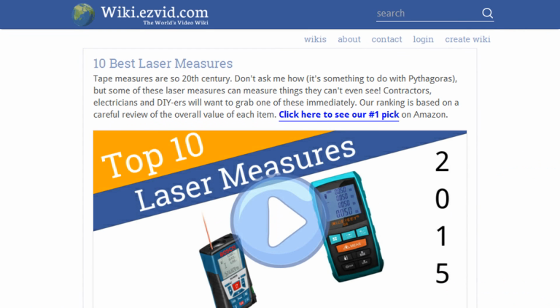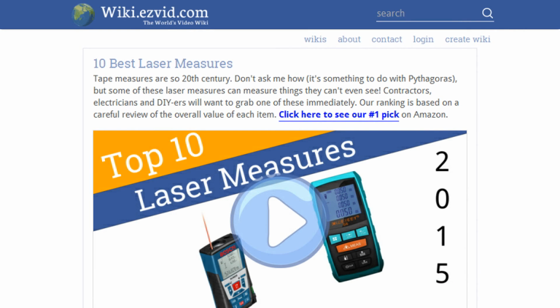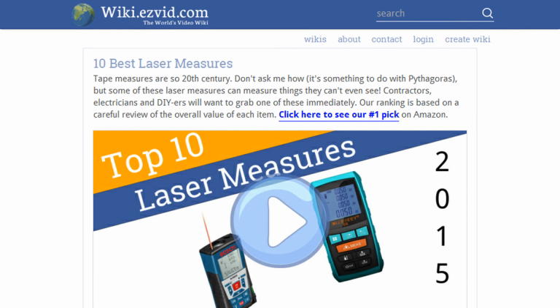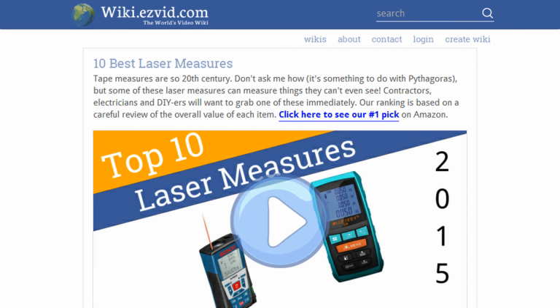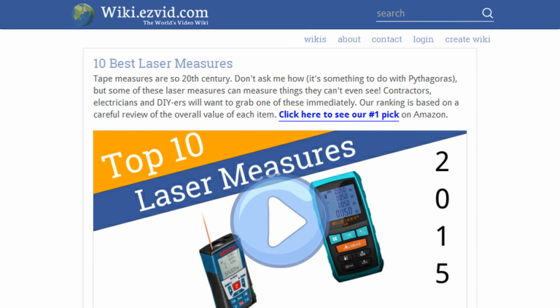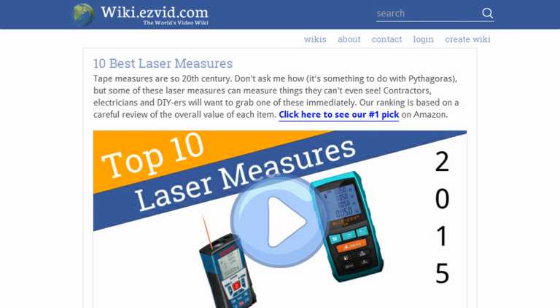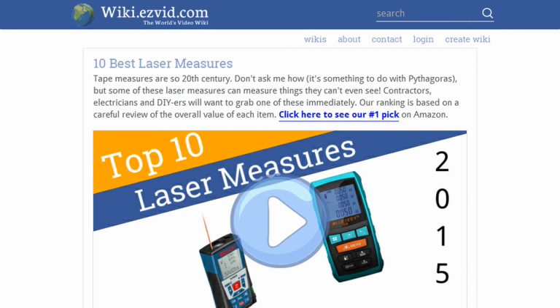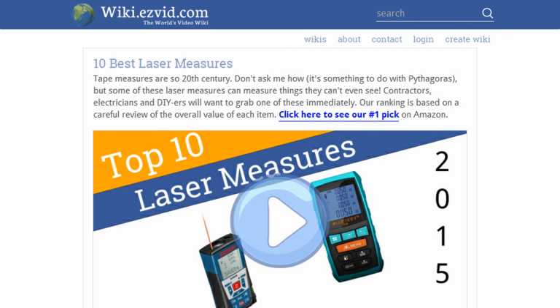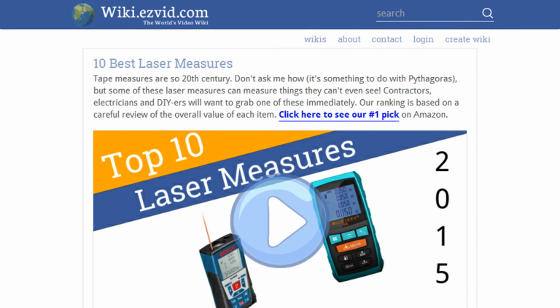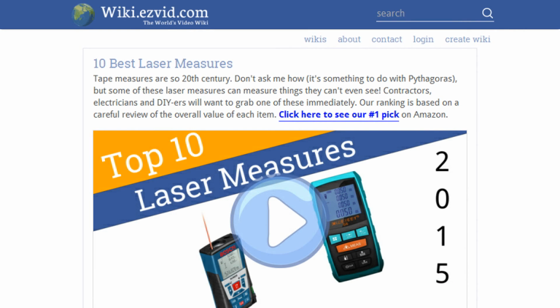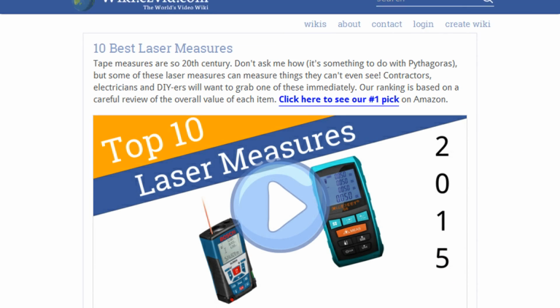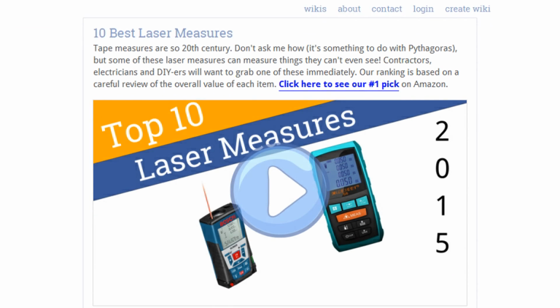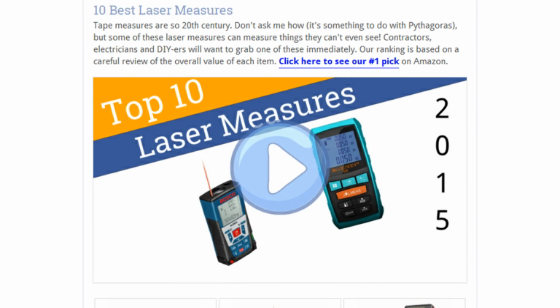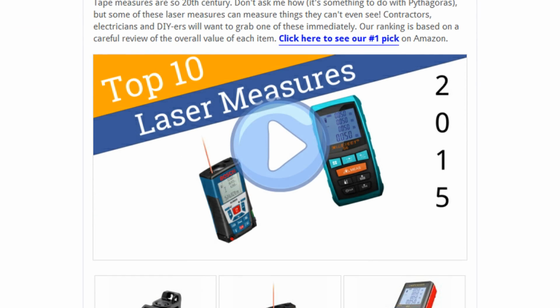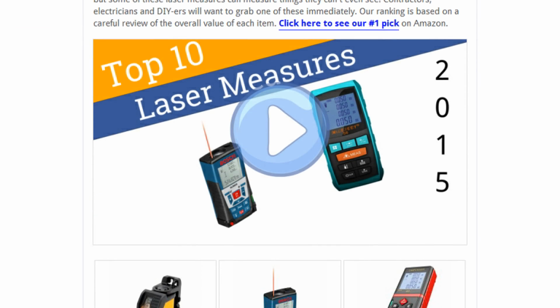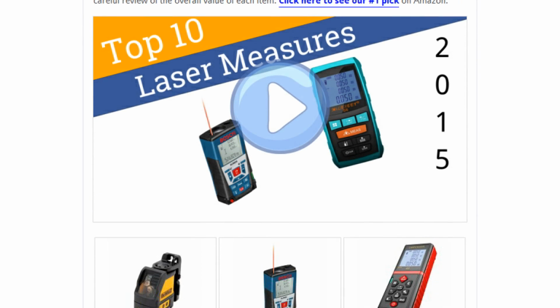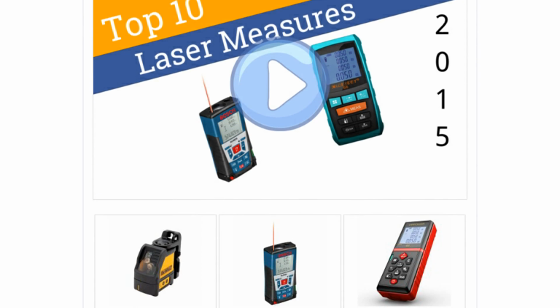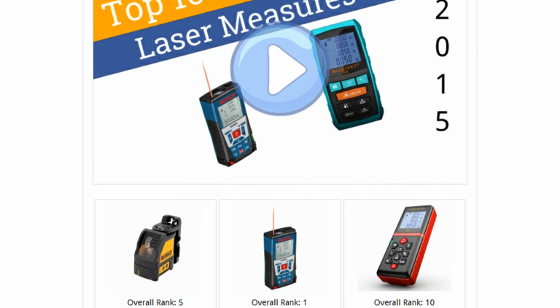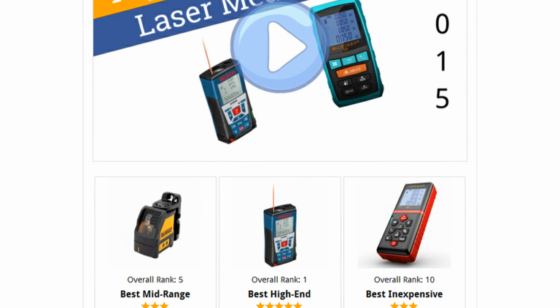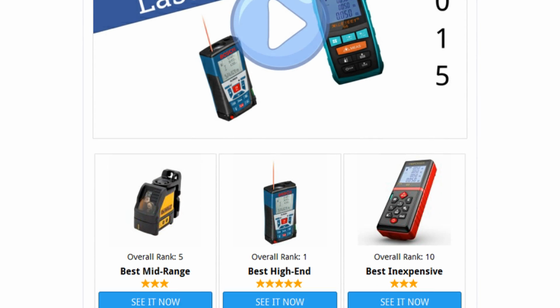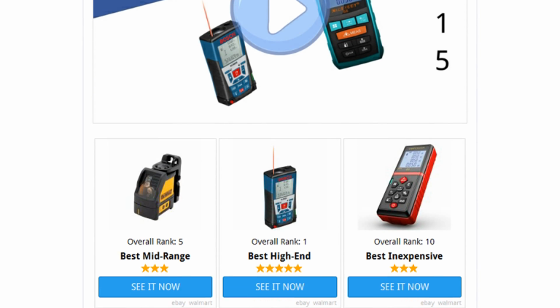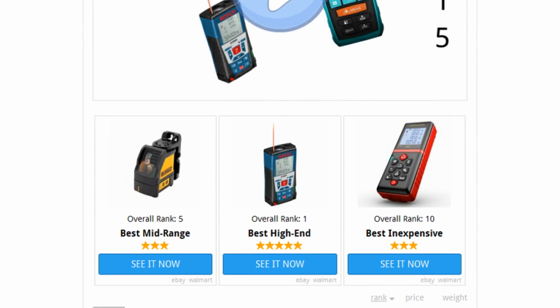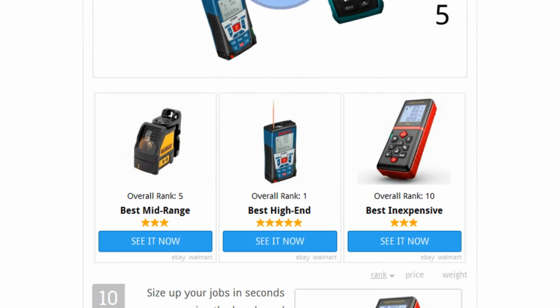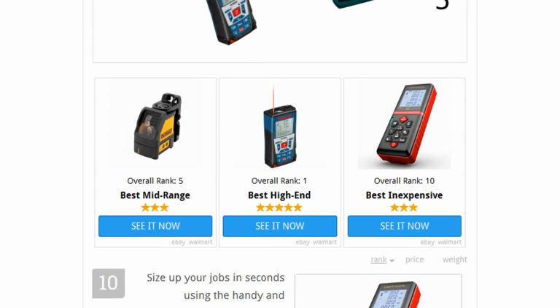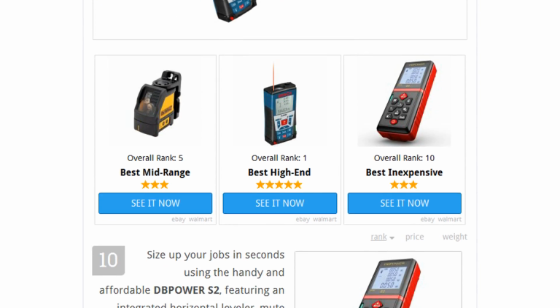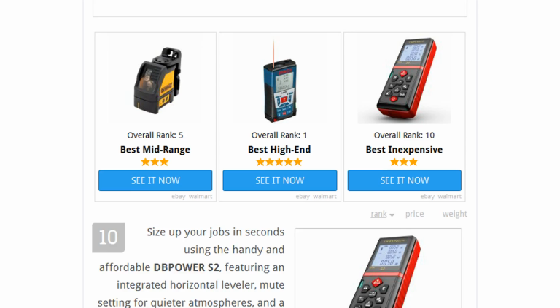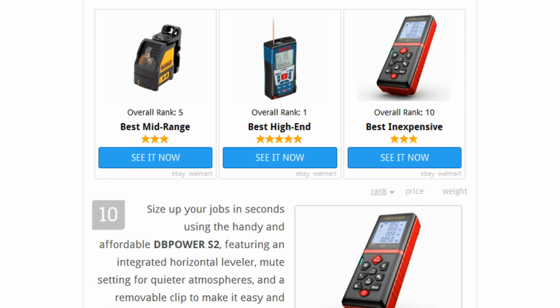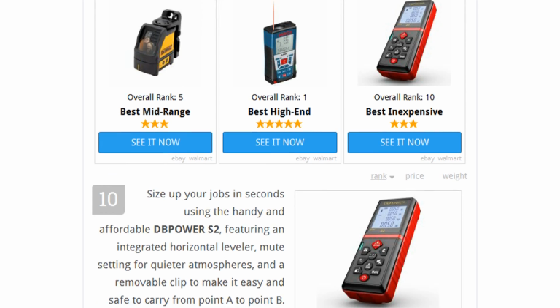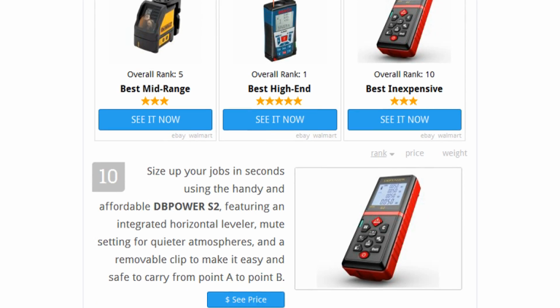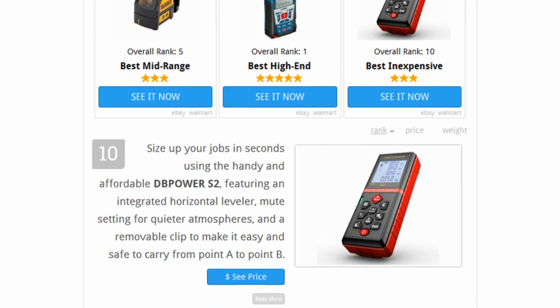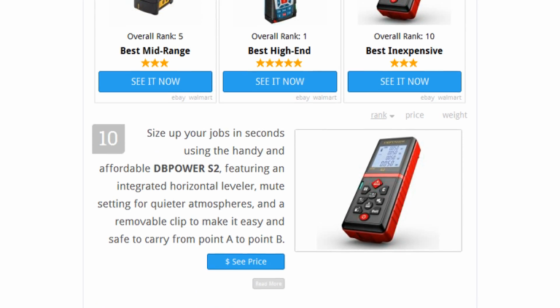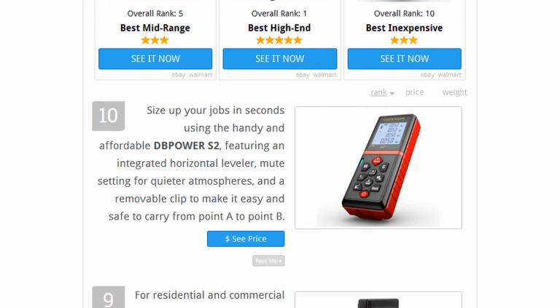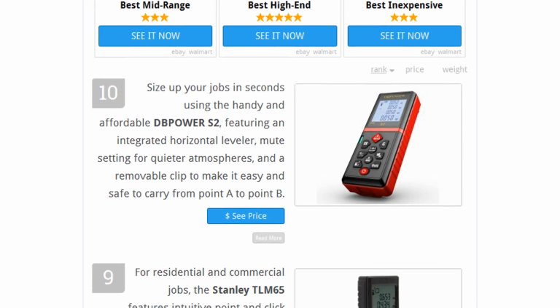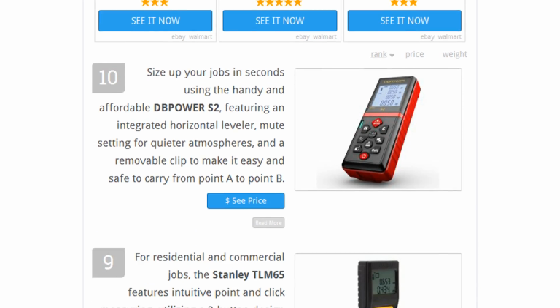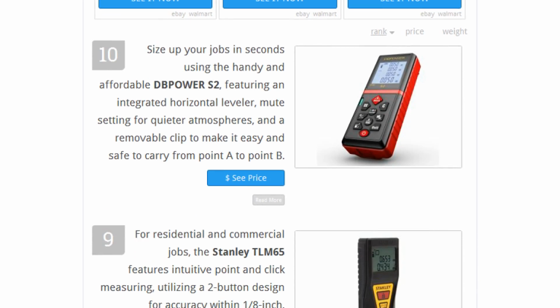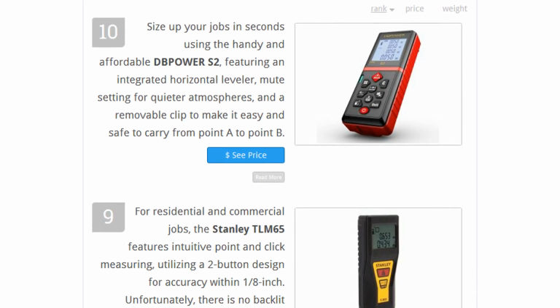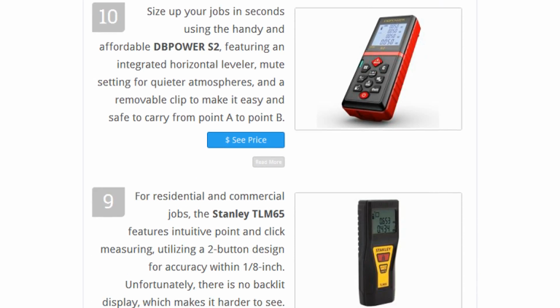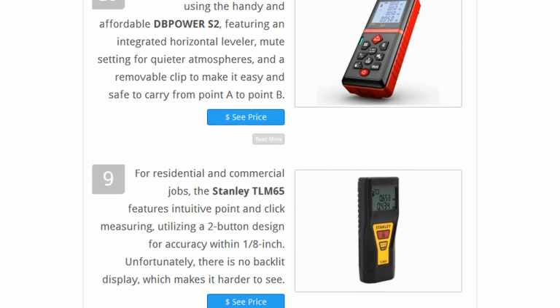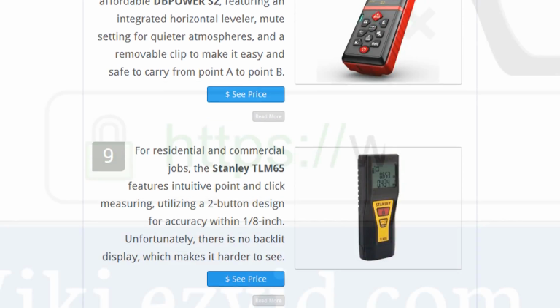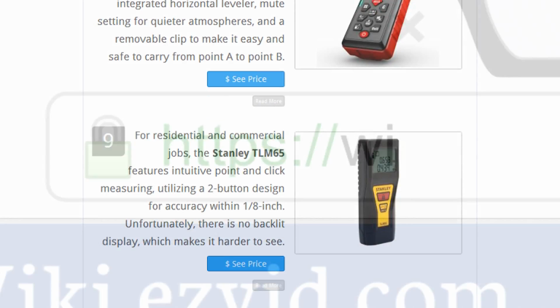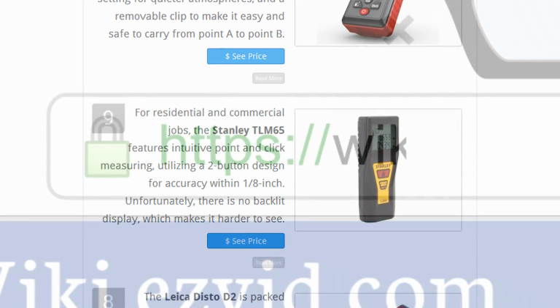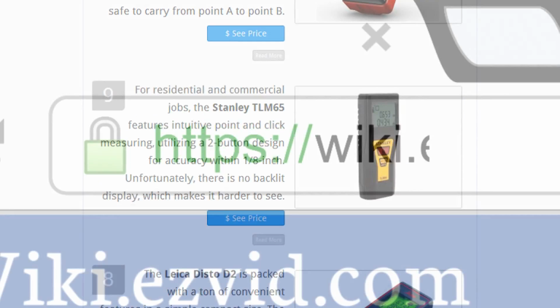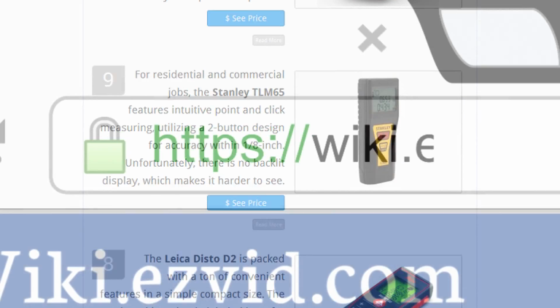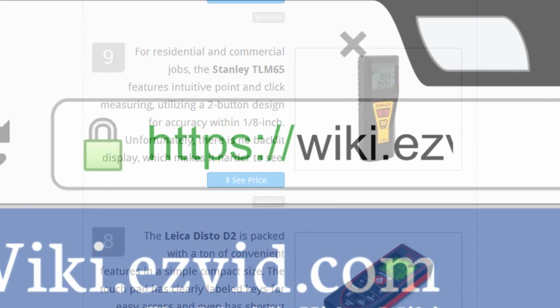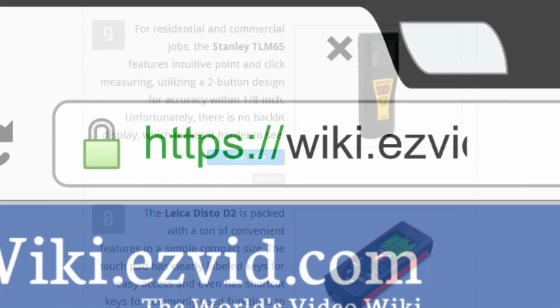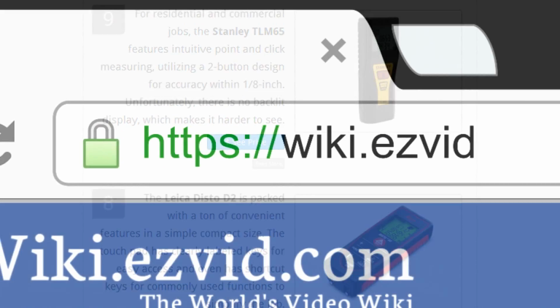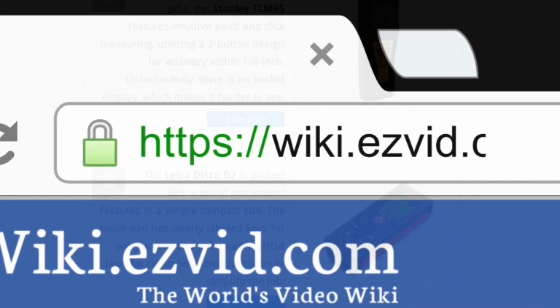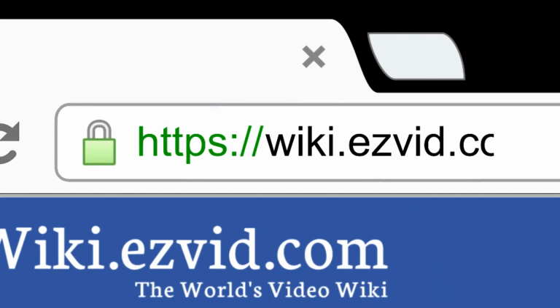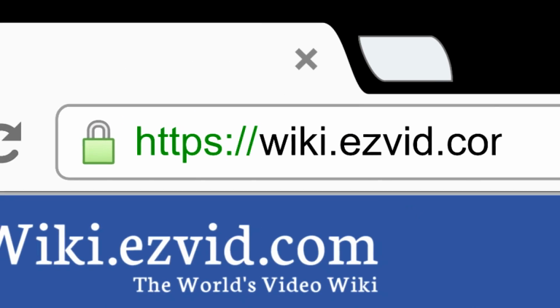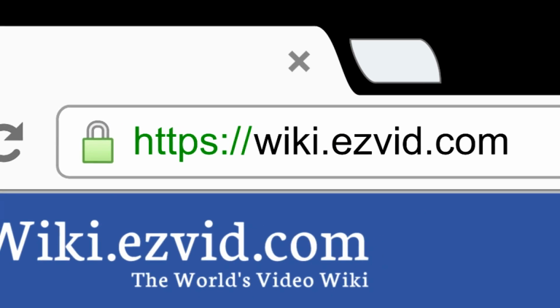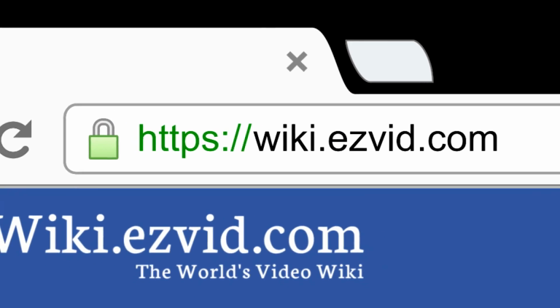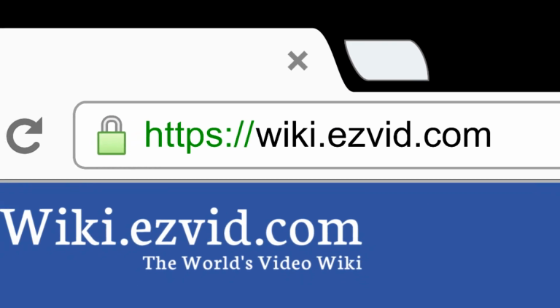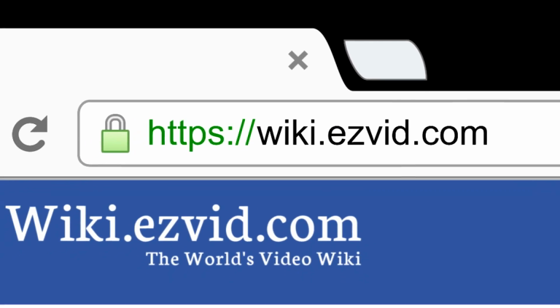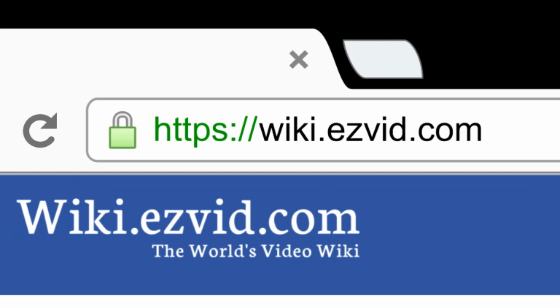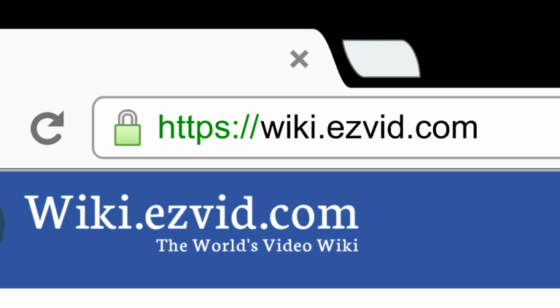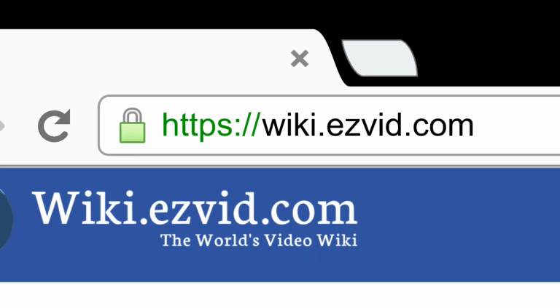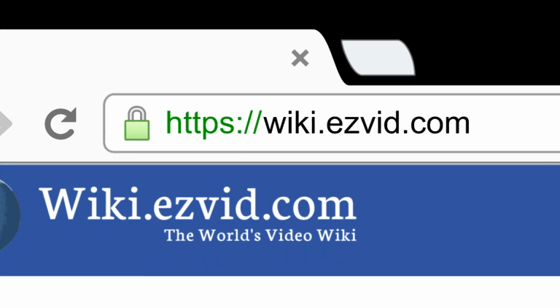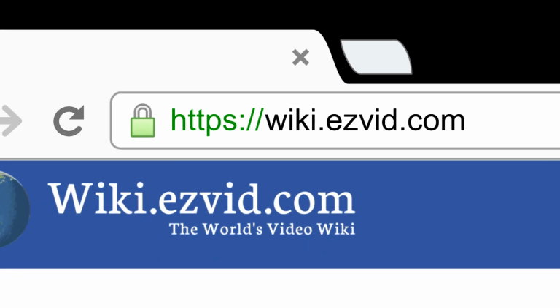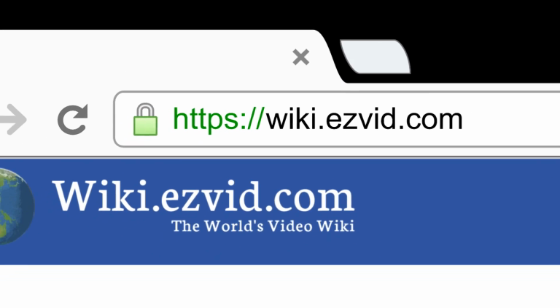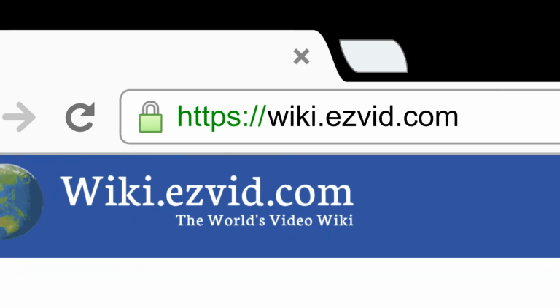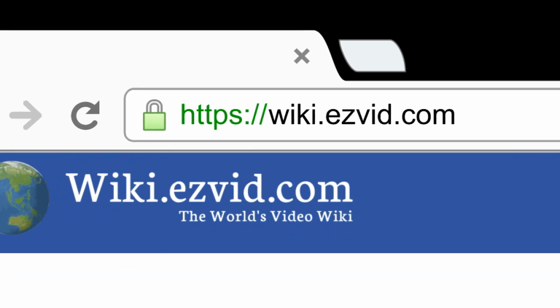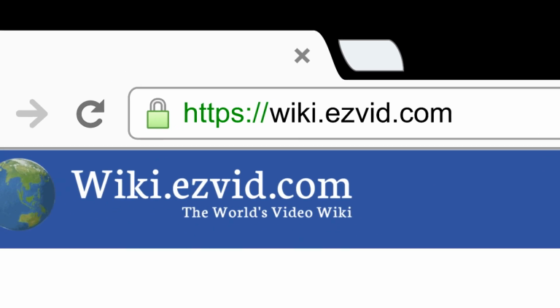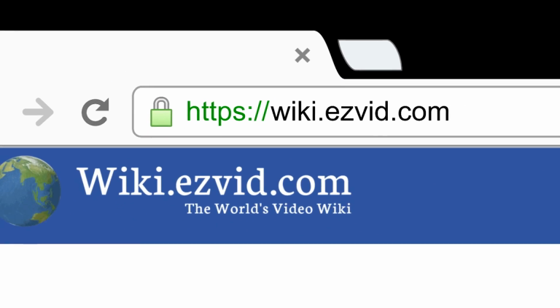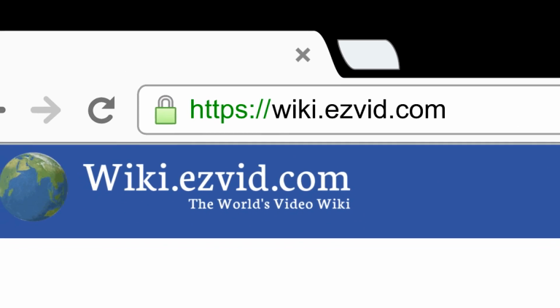To see all this stuff, go to wiki.easyvid.com and search for laser measures or click beneath this video.